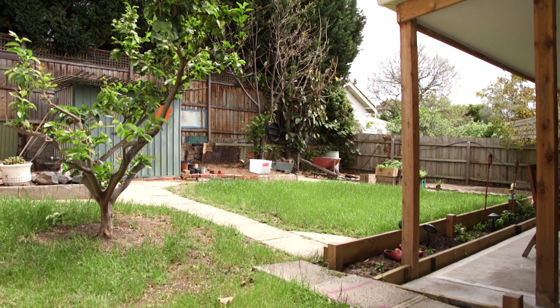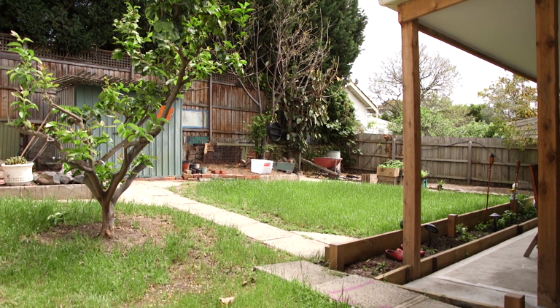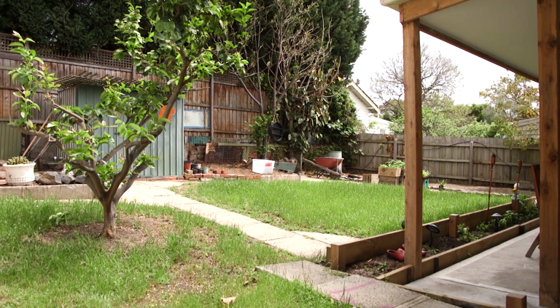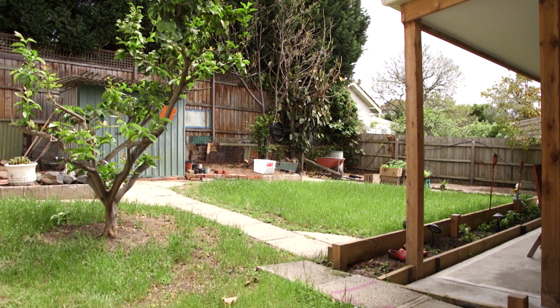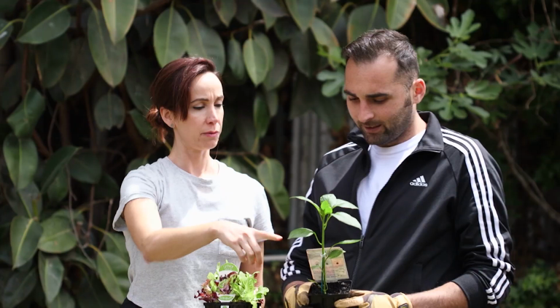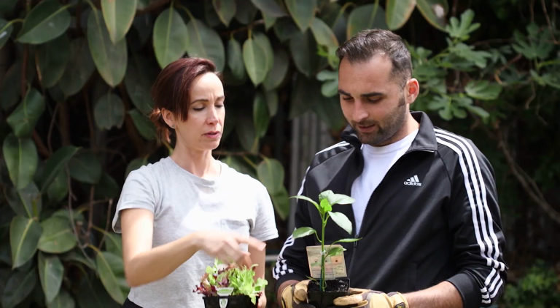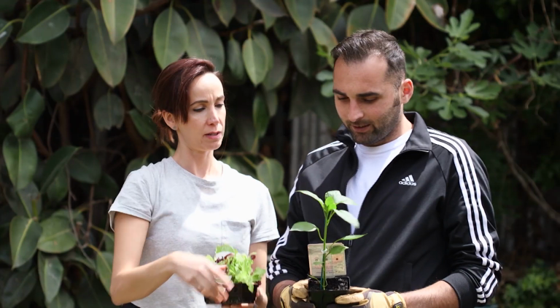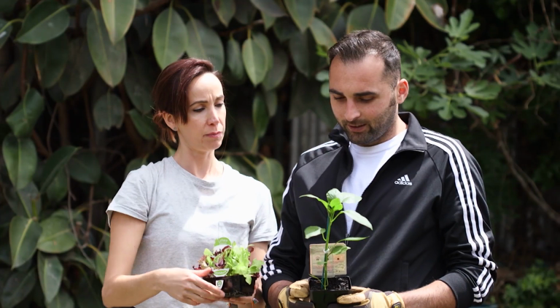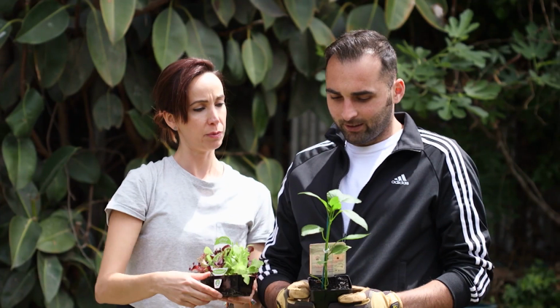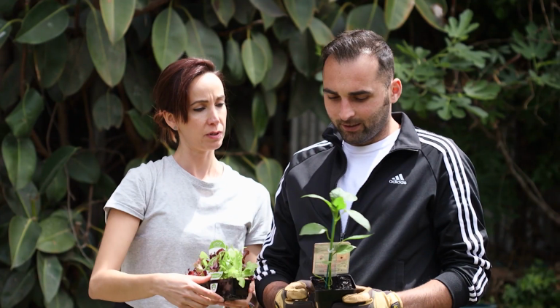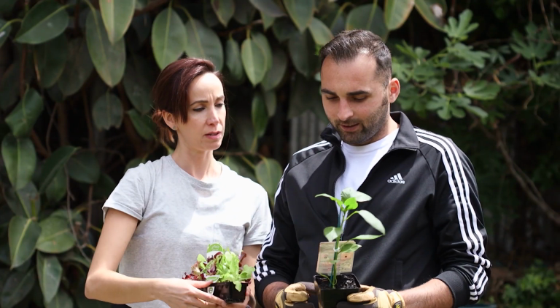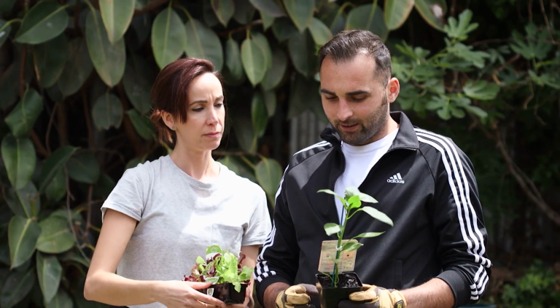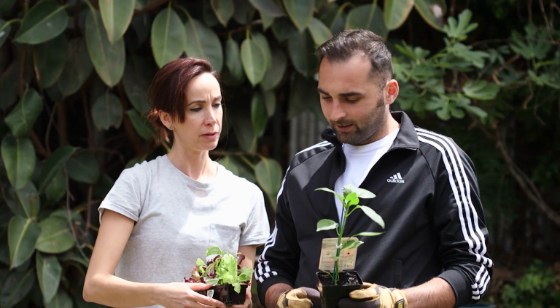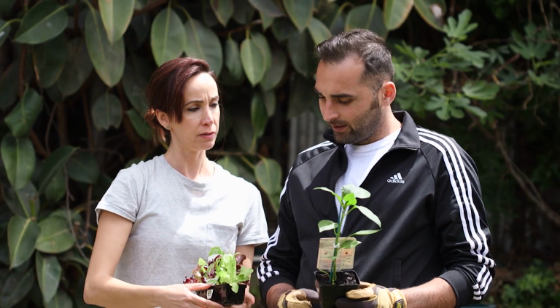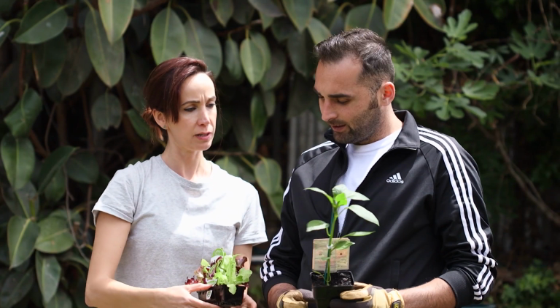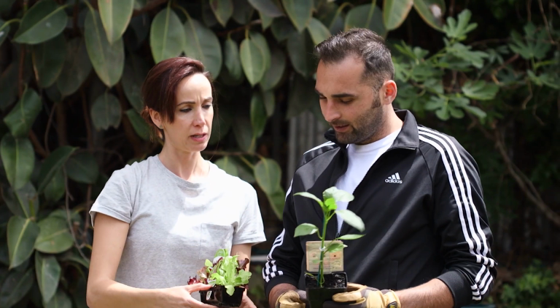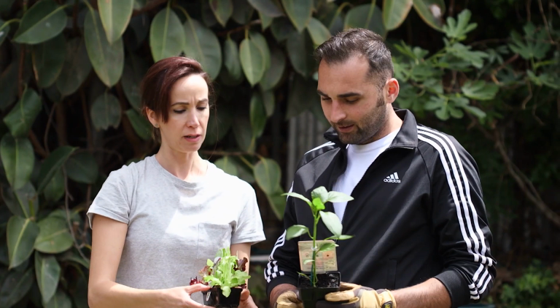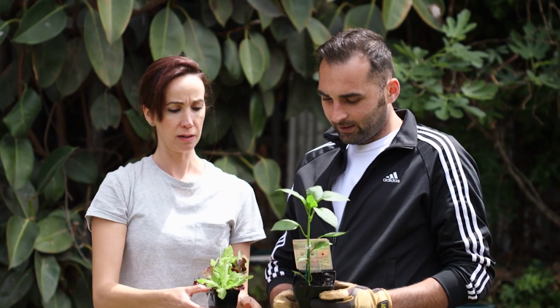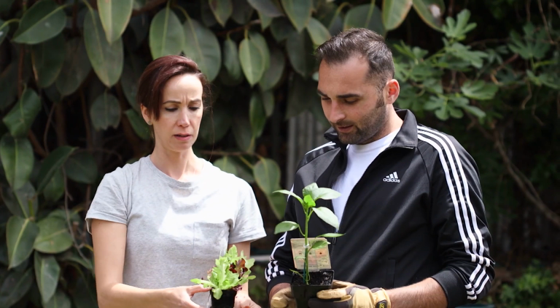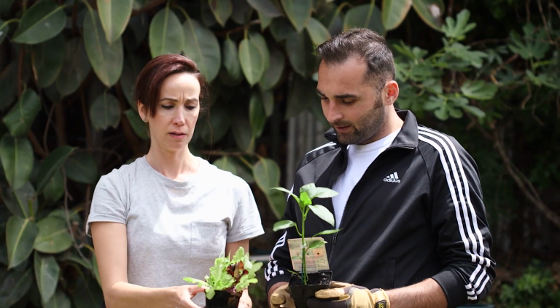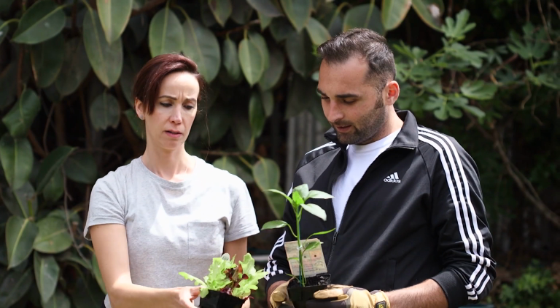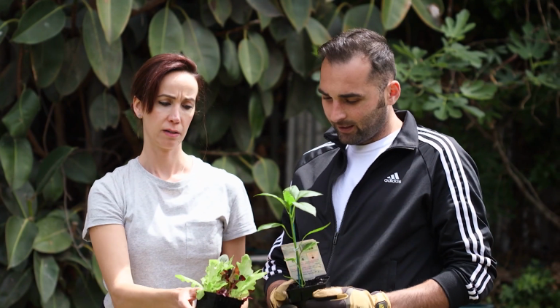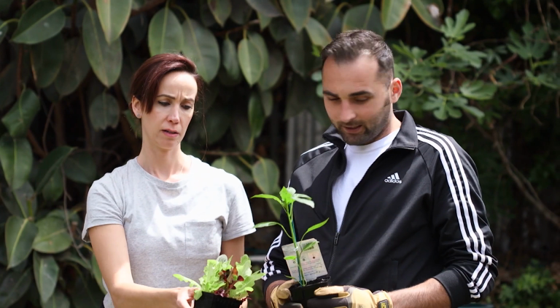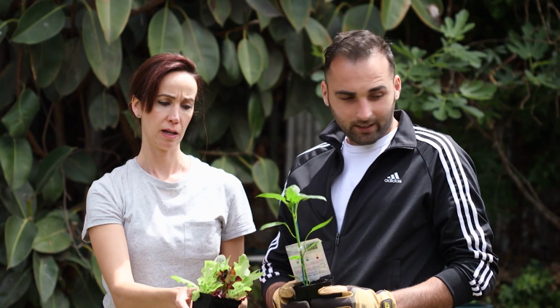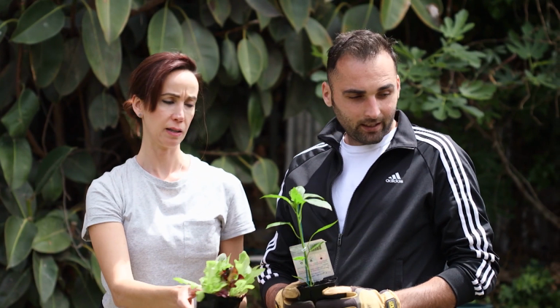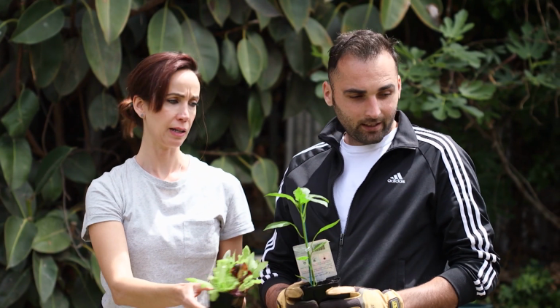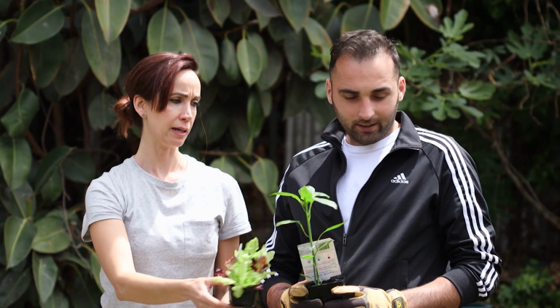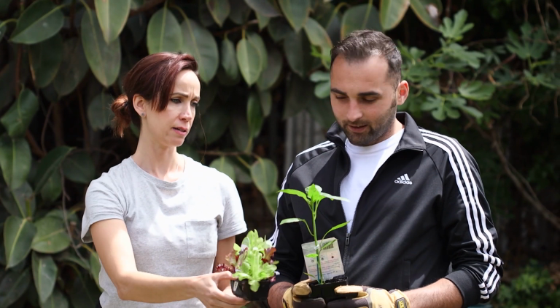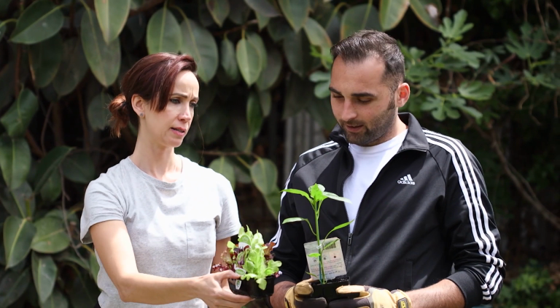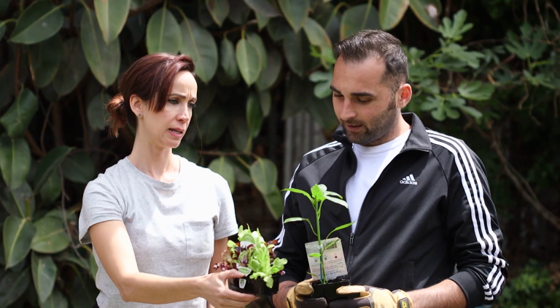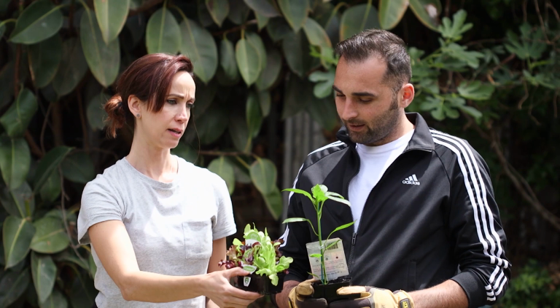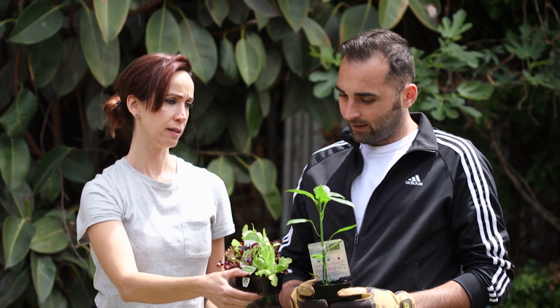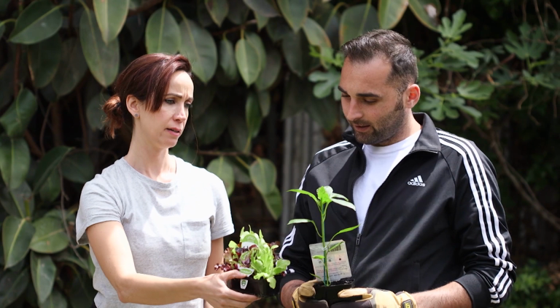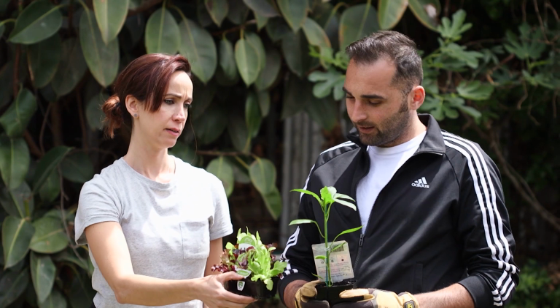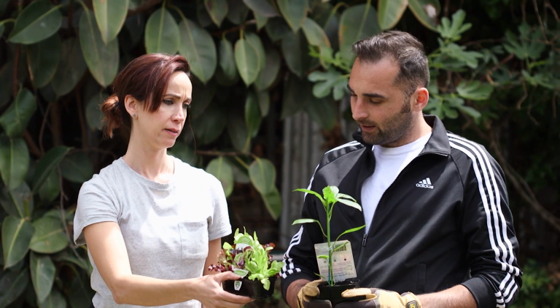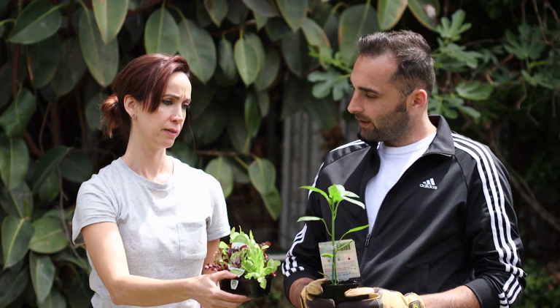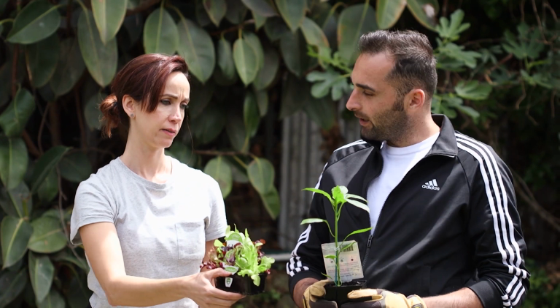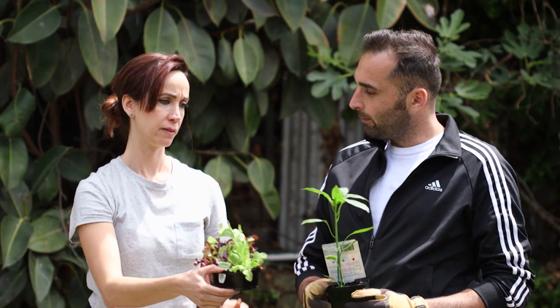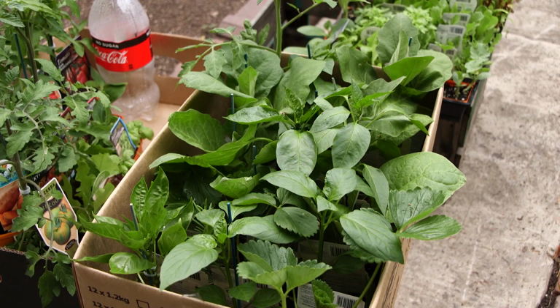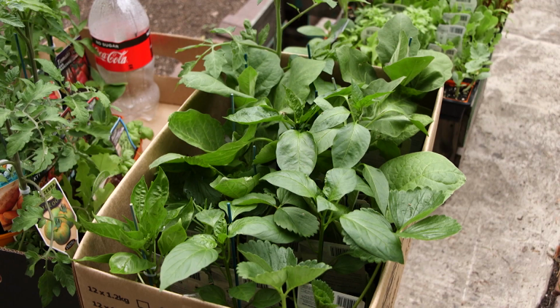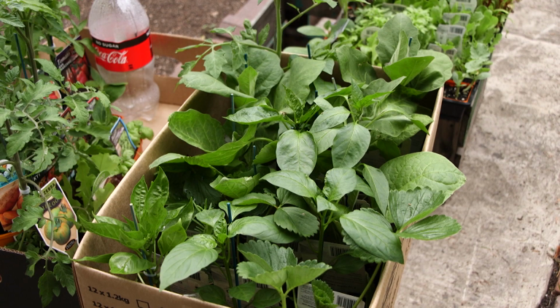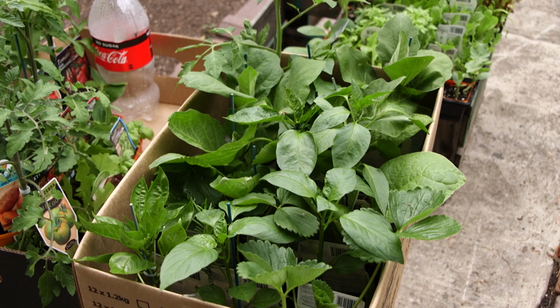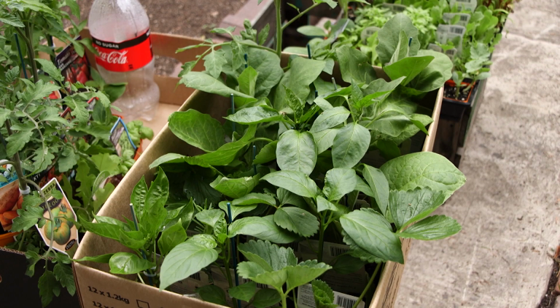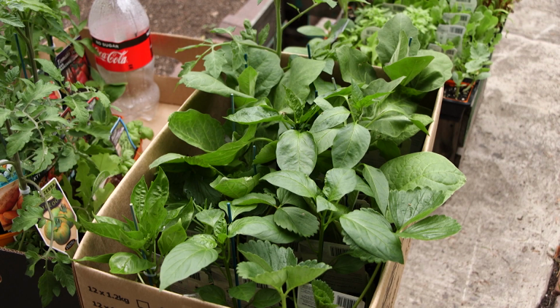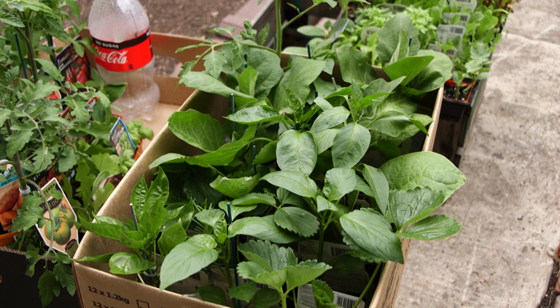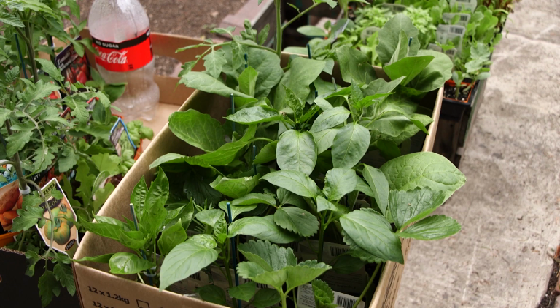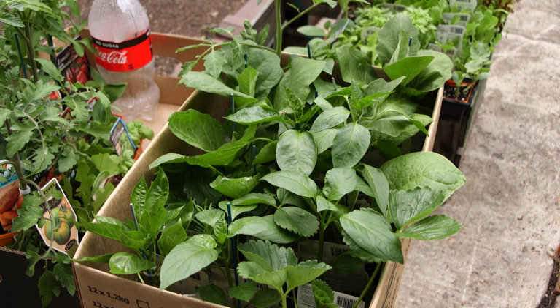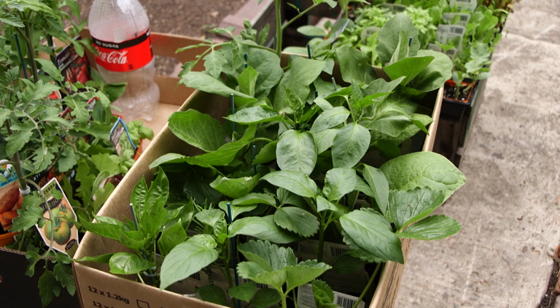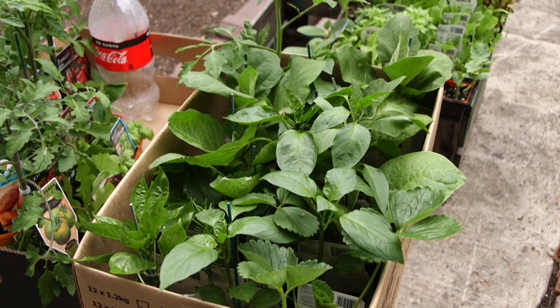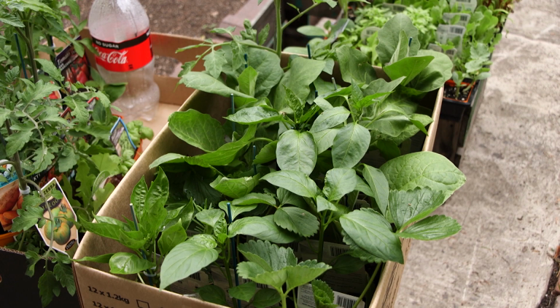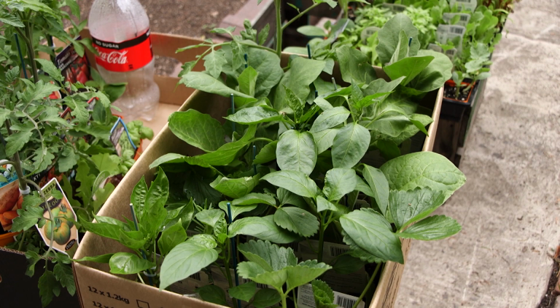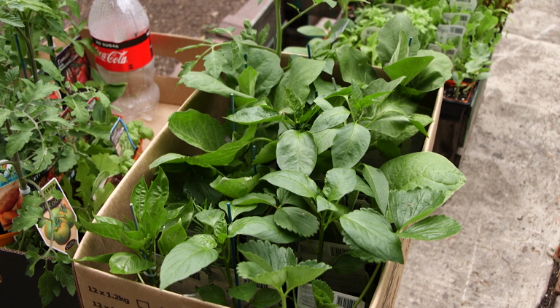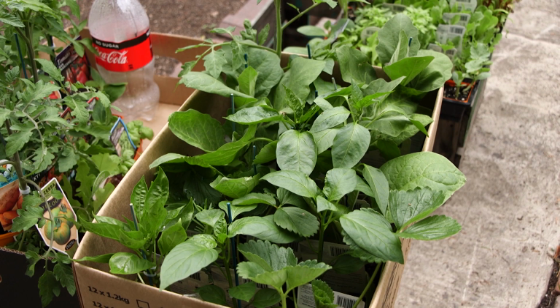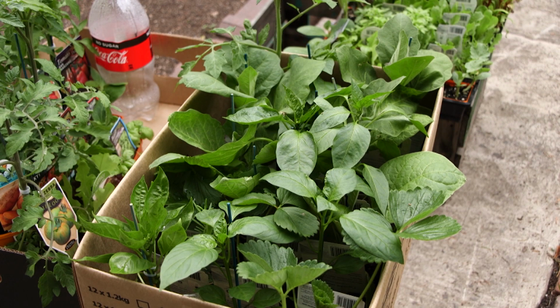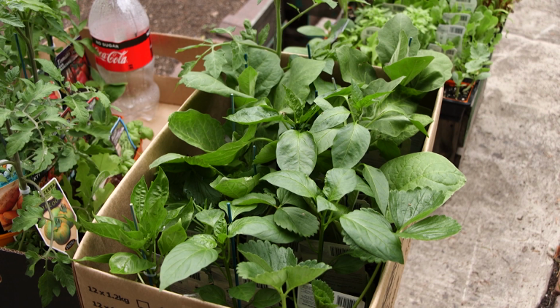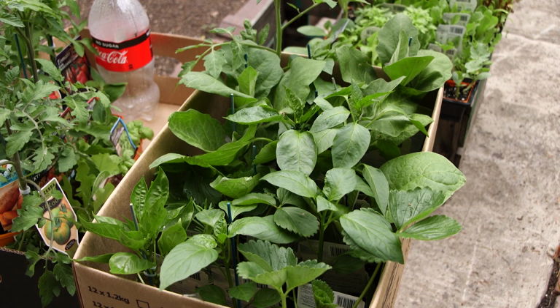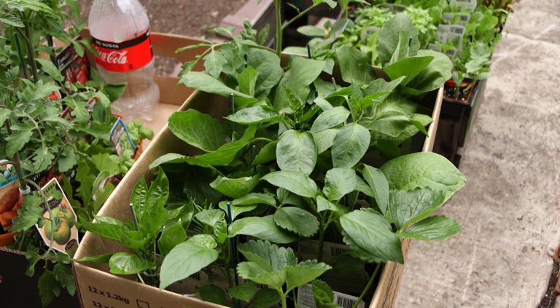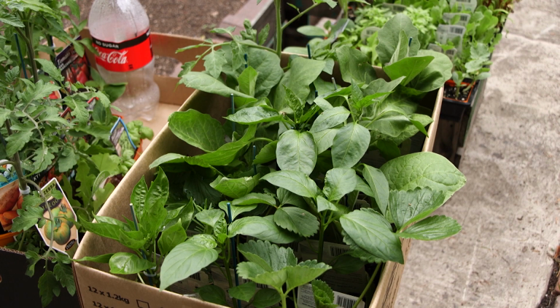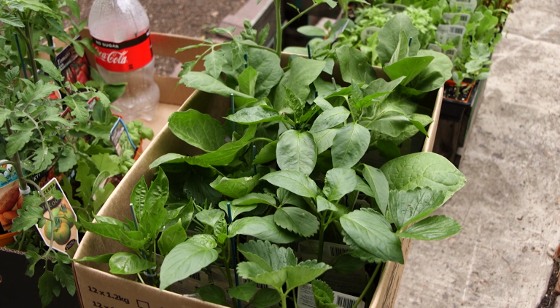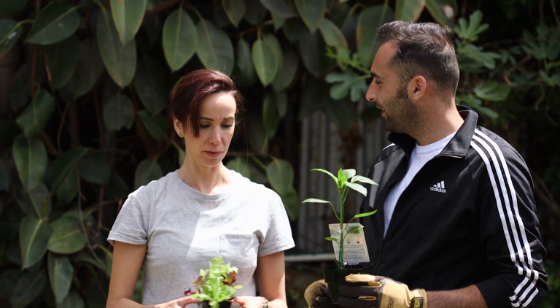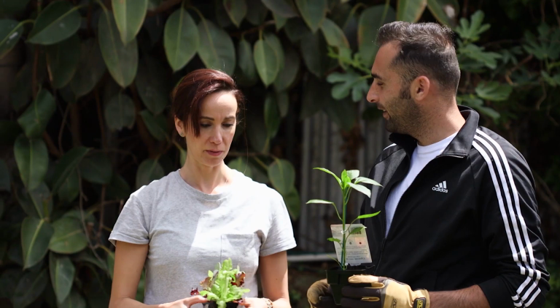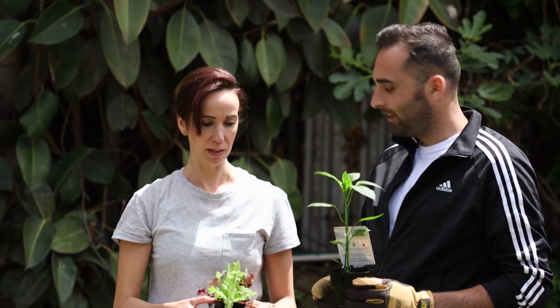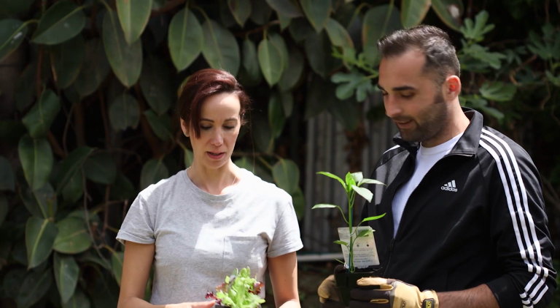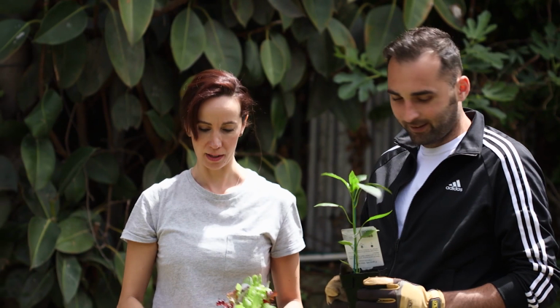Is that what you said? Put the tomatoes here? And the lettuce here? And maybe the capsicum there. And the capsicum over there.